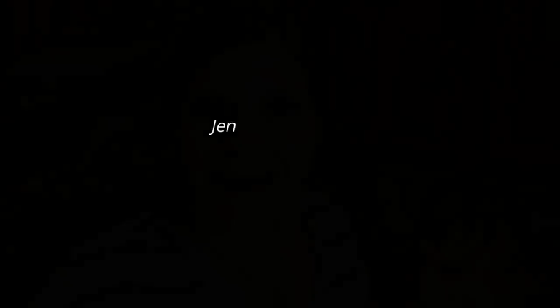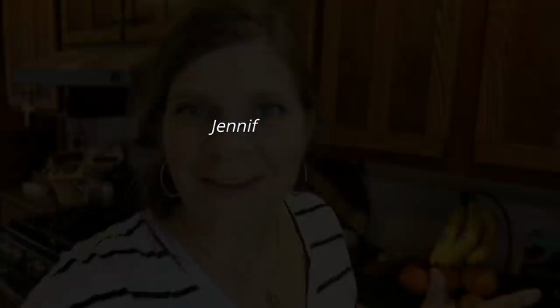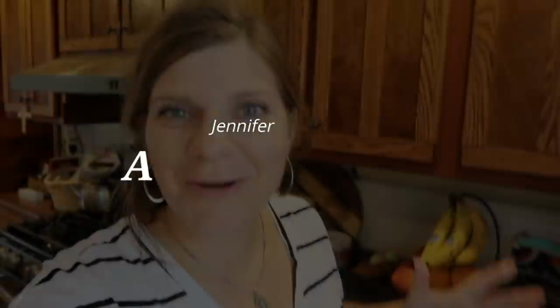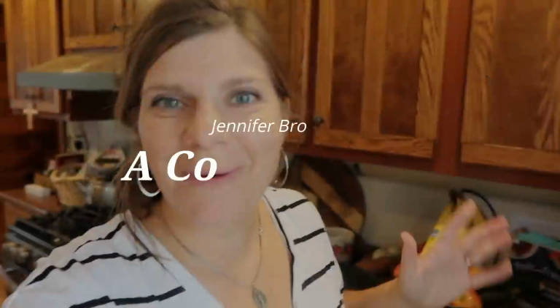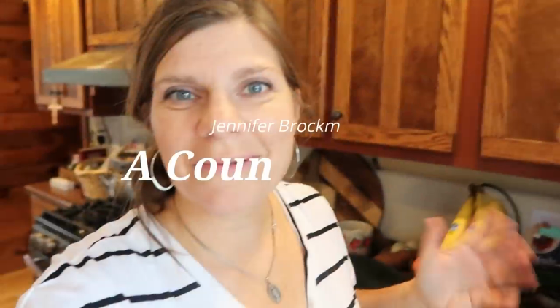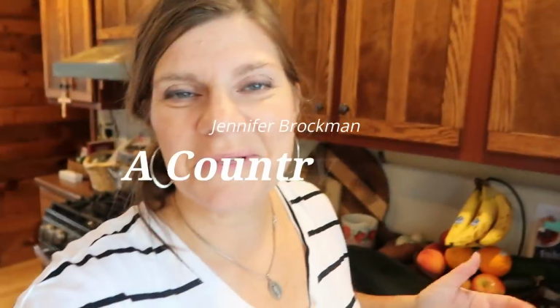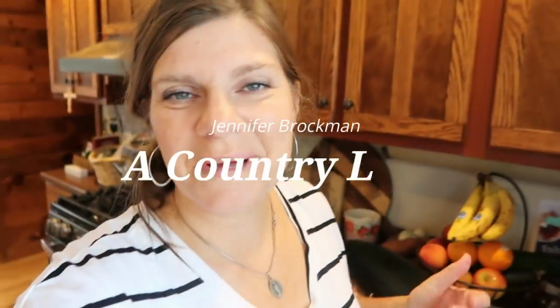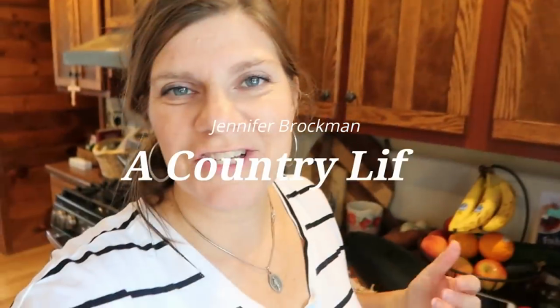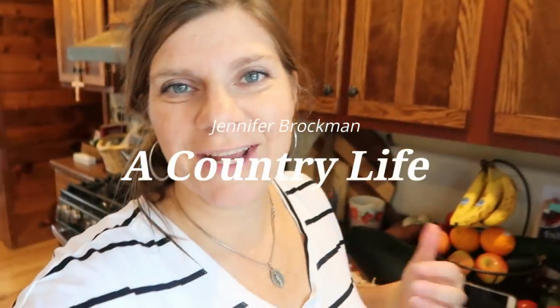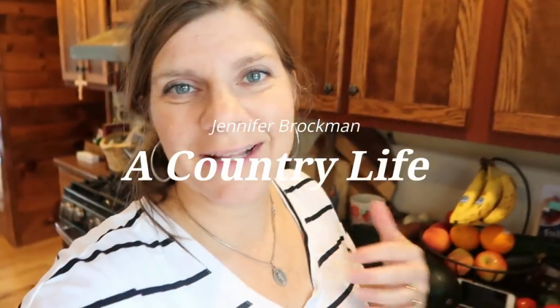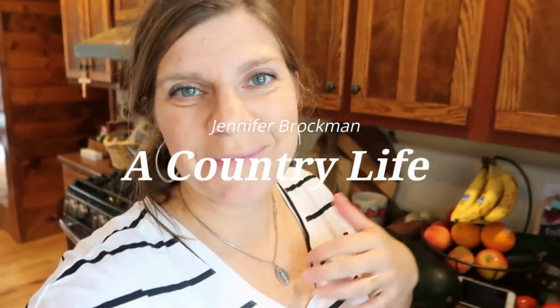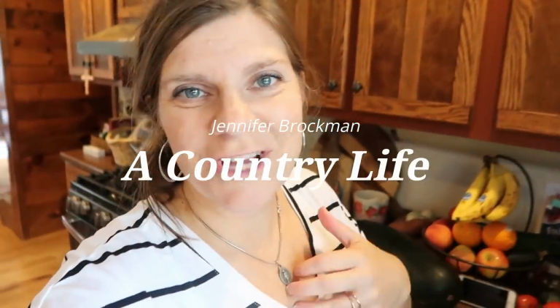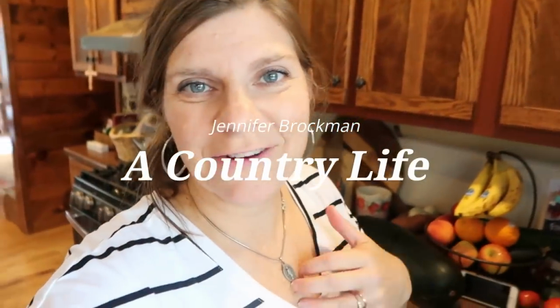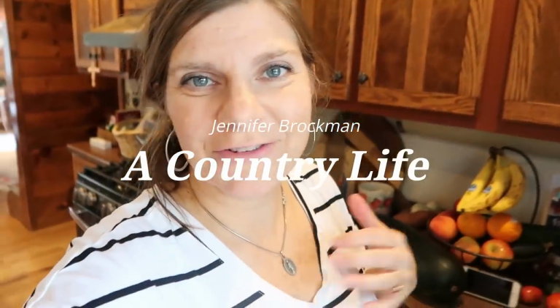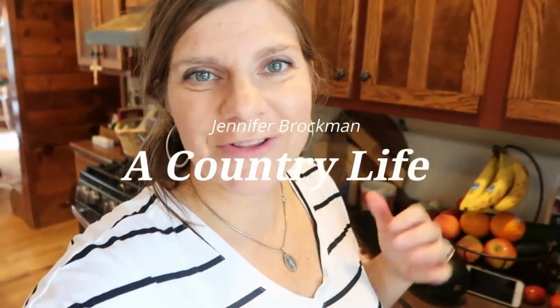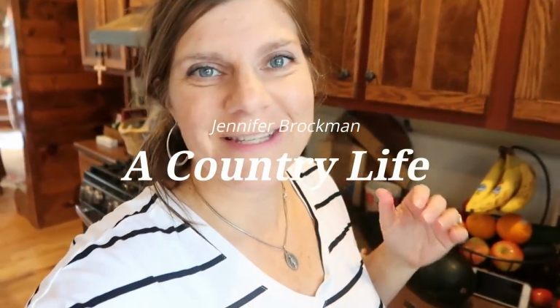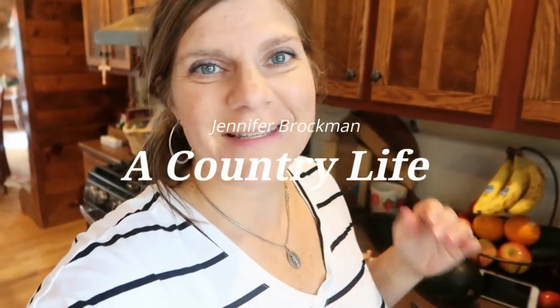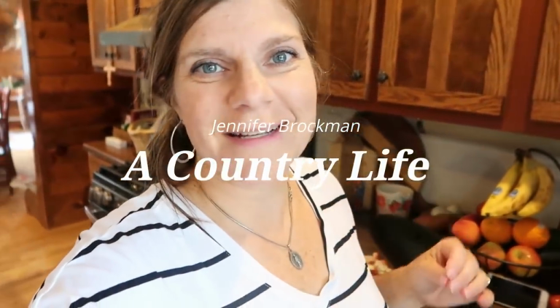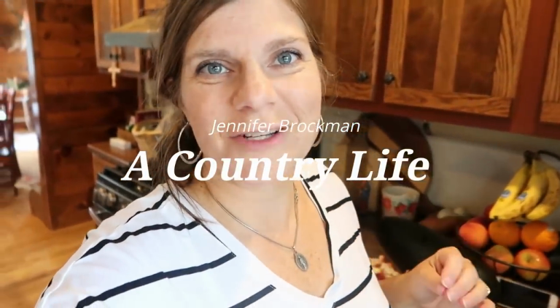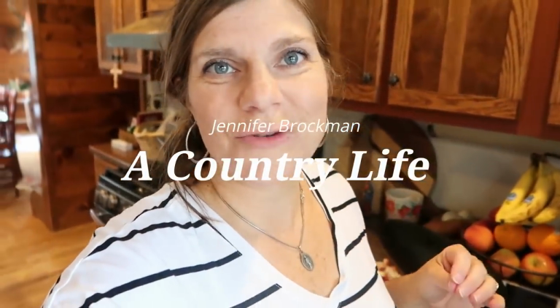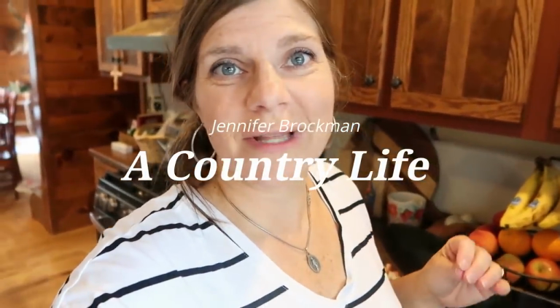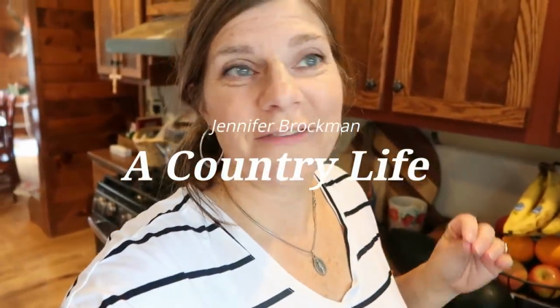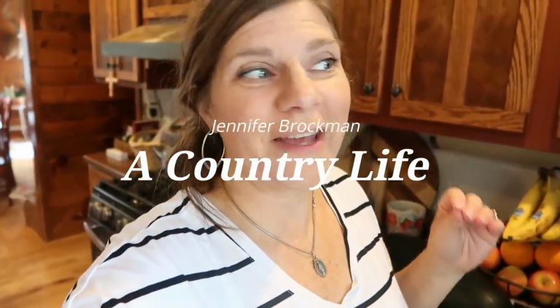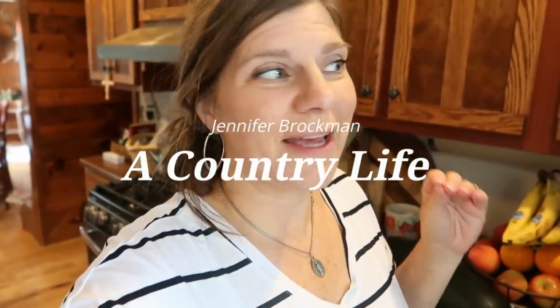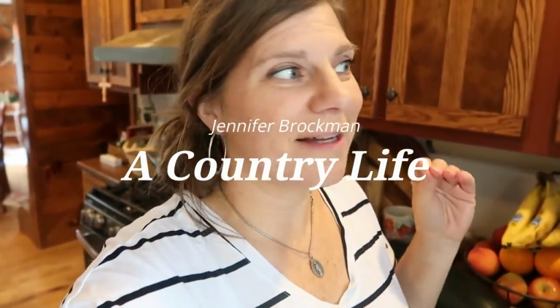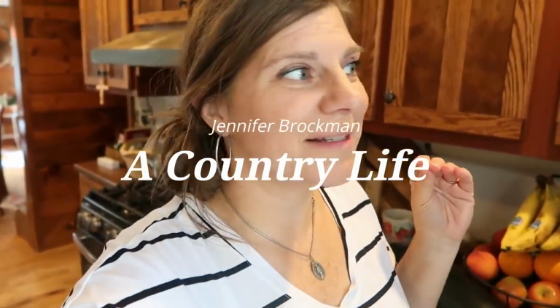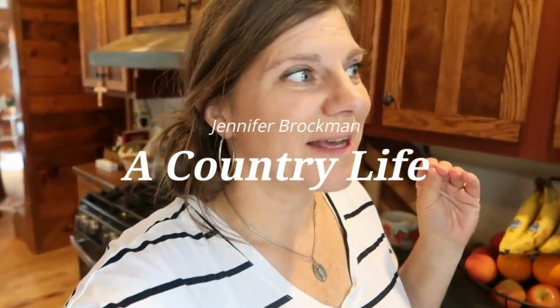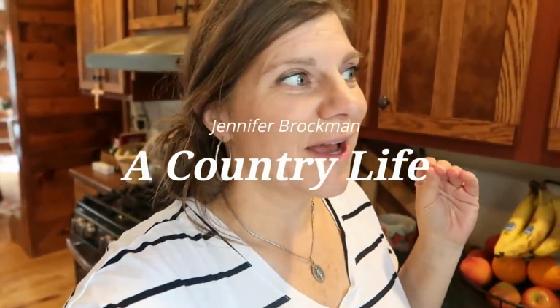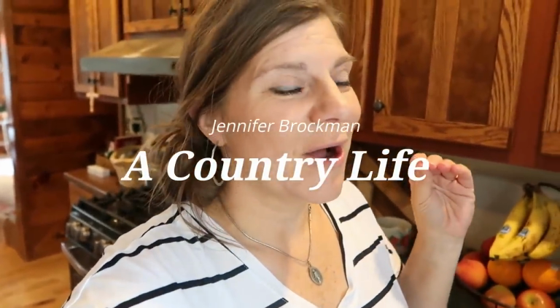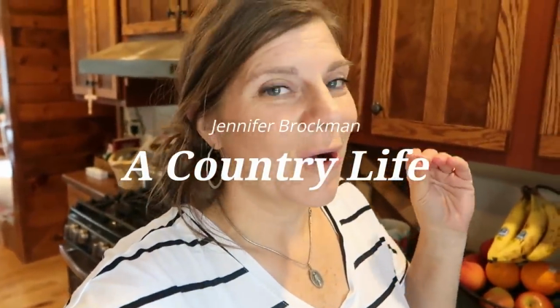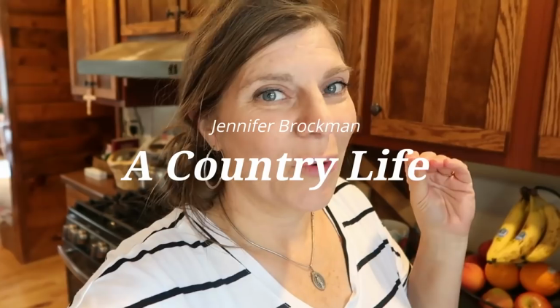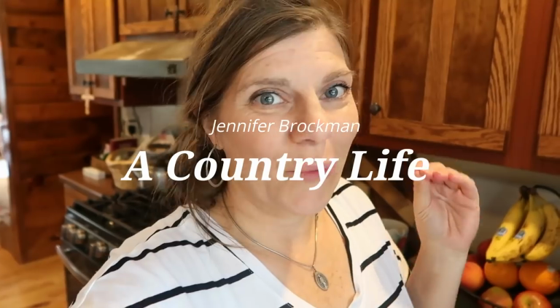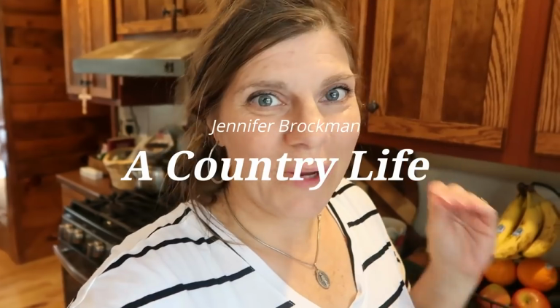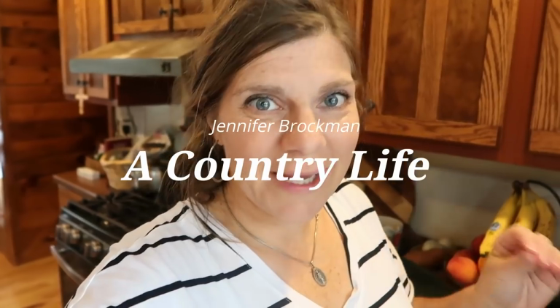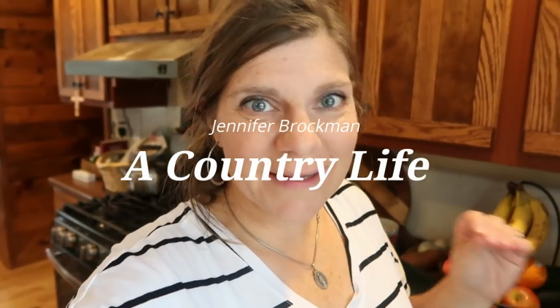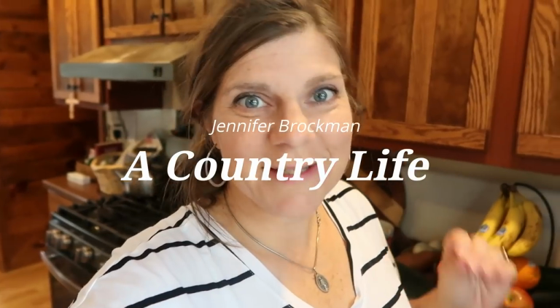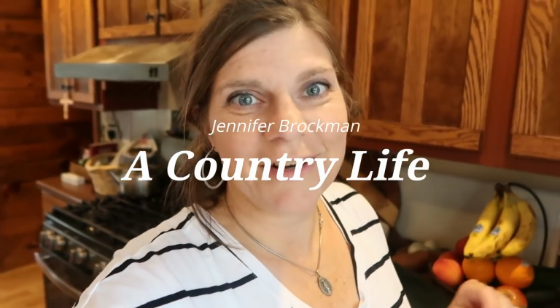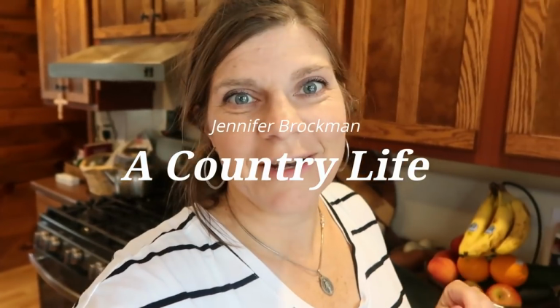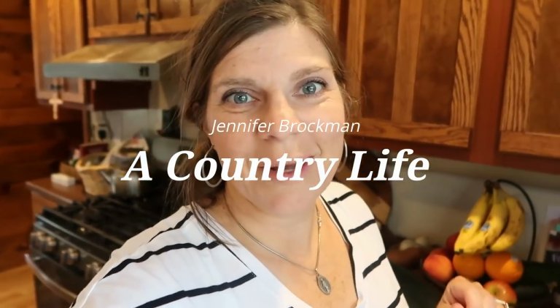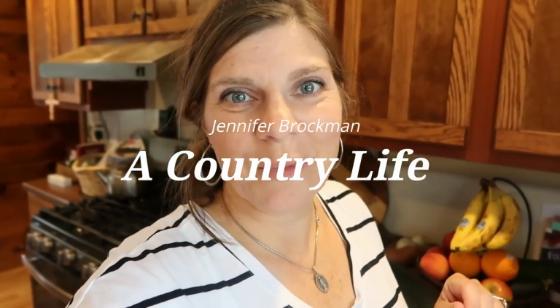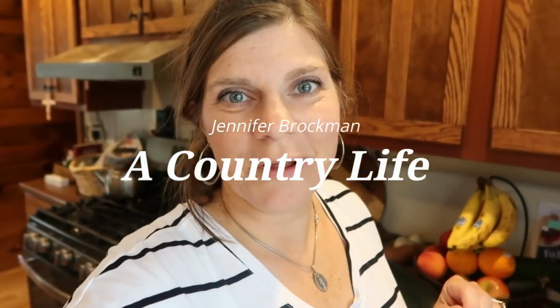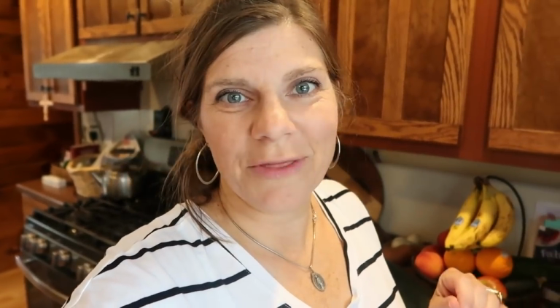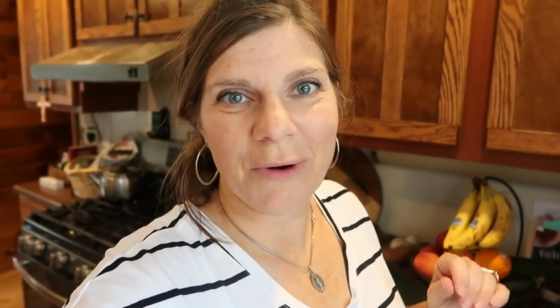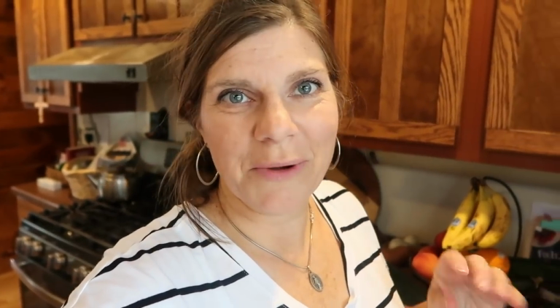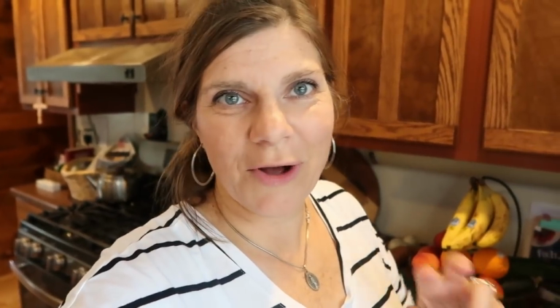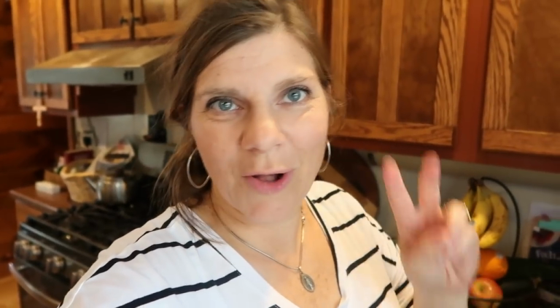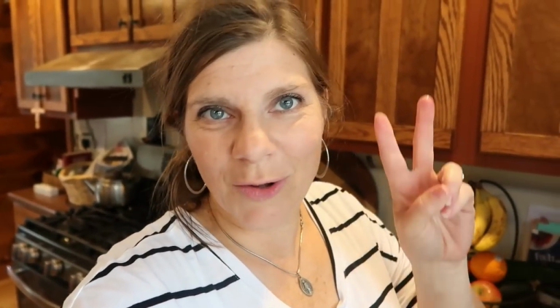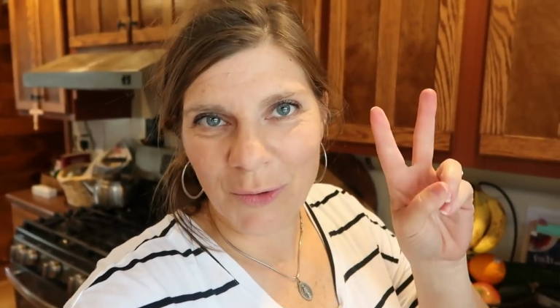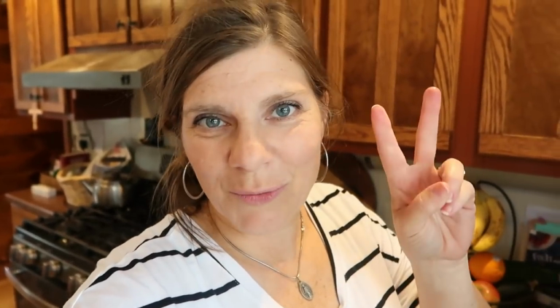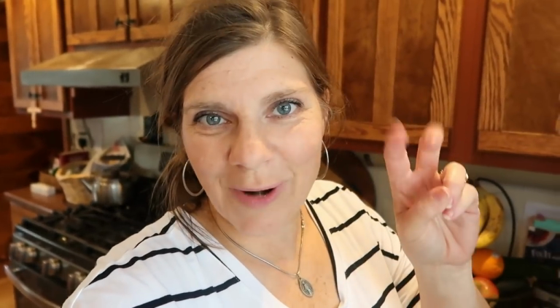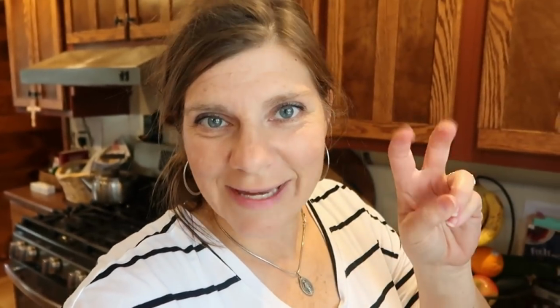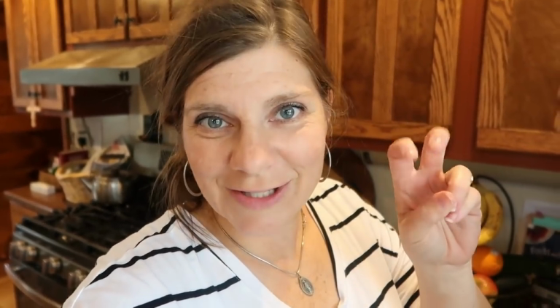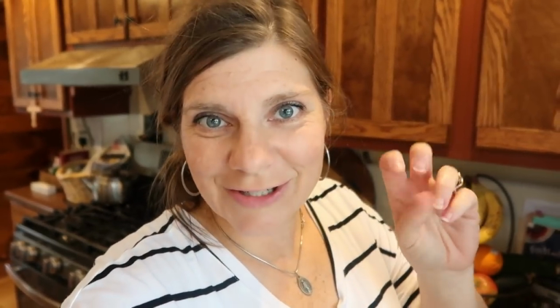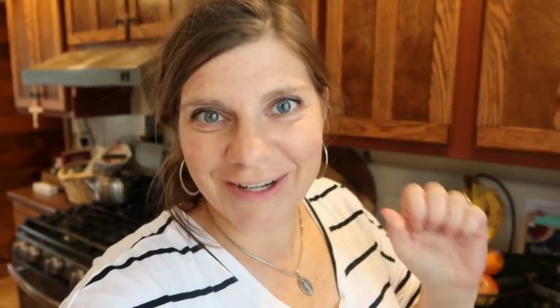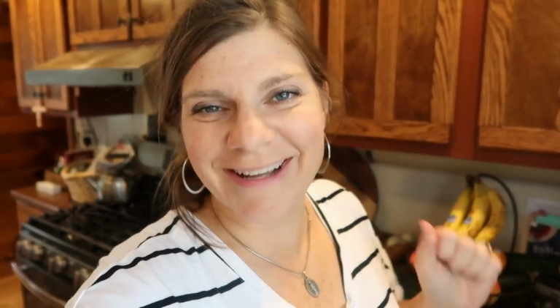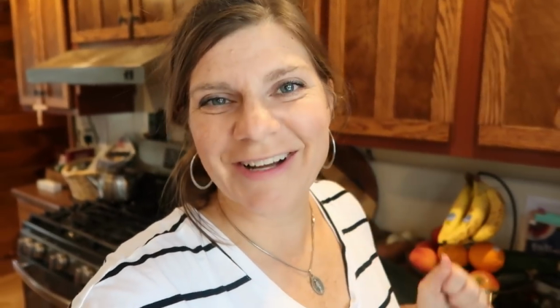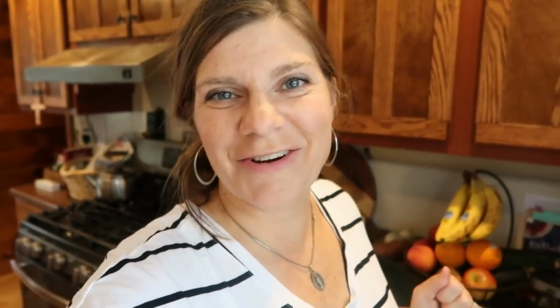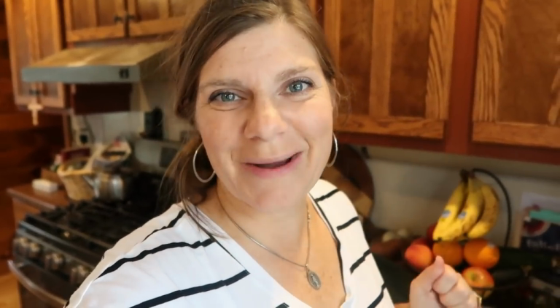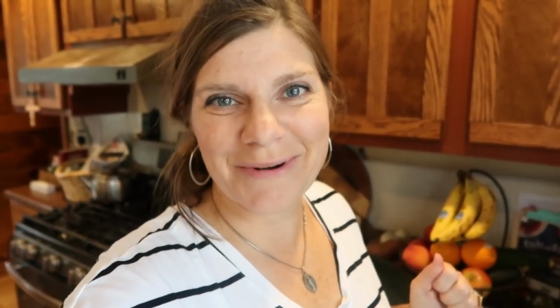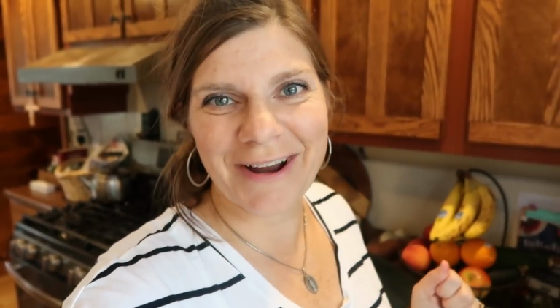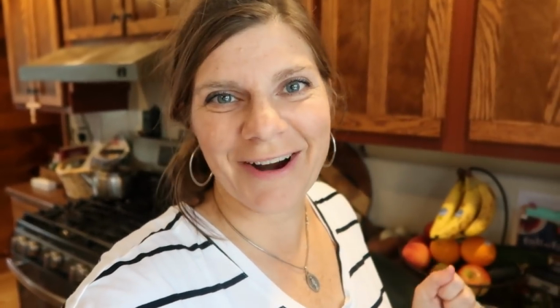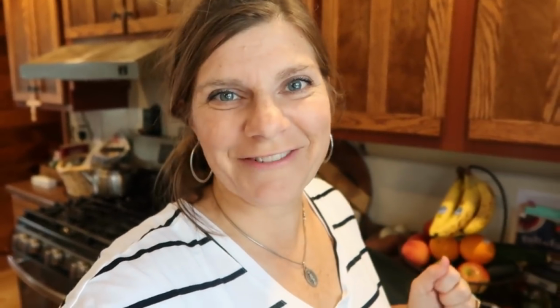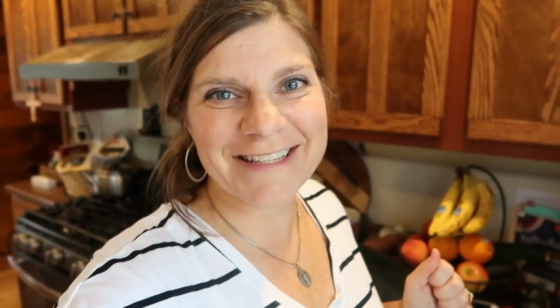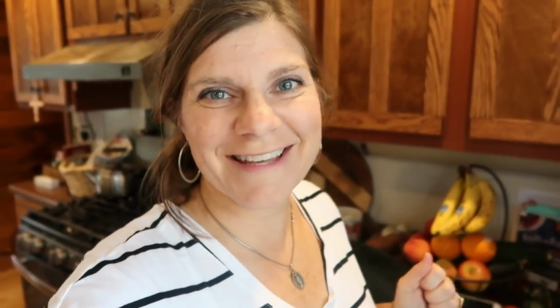Hi there! Welcome to my channel. I'm Jennifer. This is a country life and we started up with what we call regular cranberry harvest.